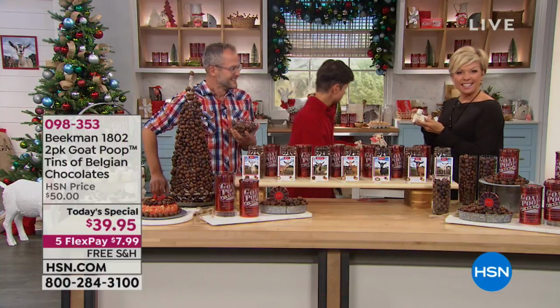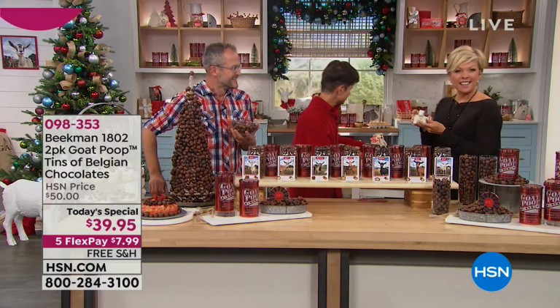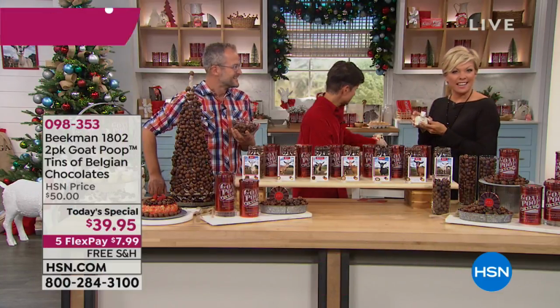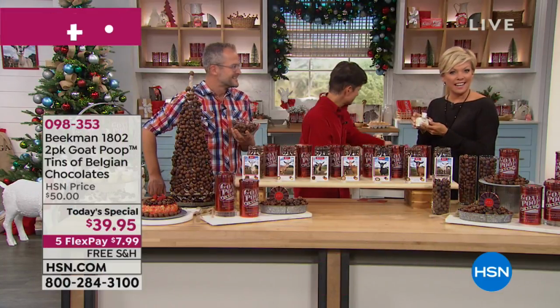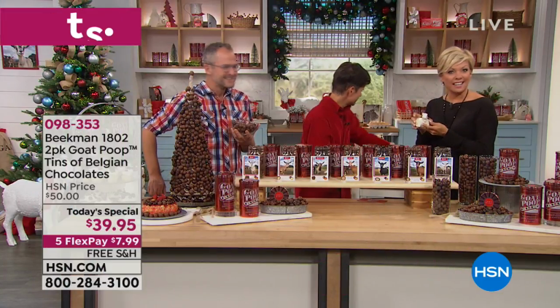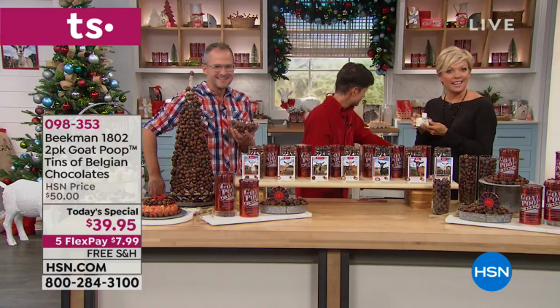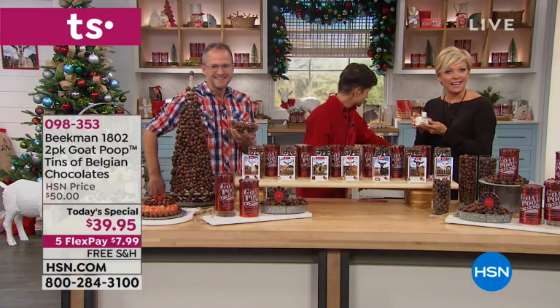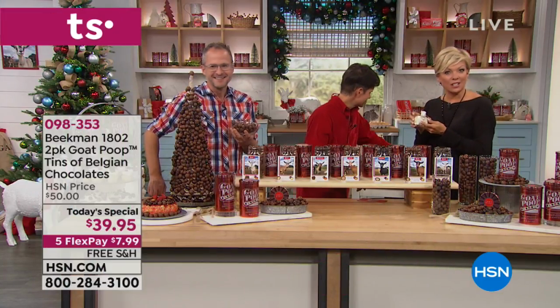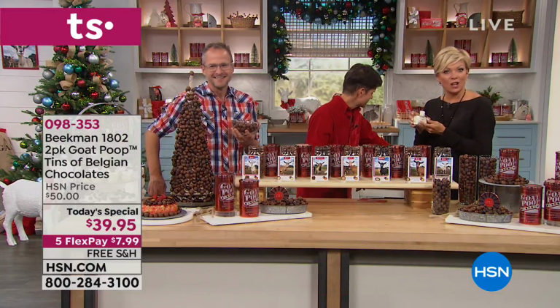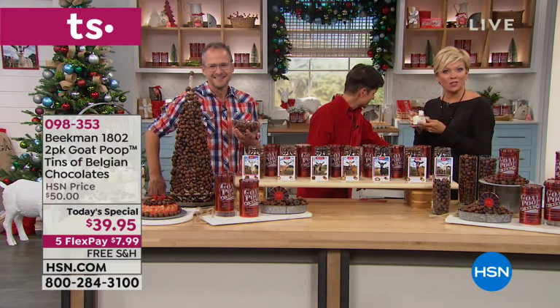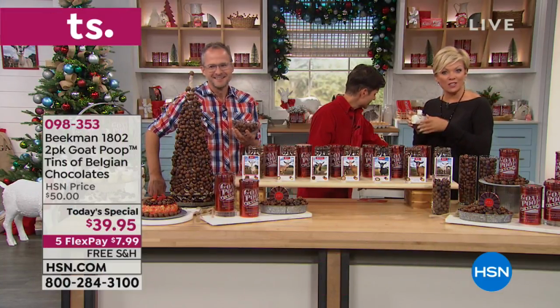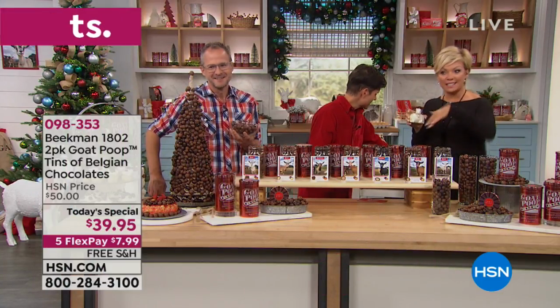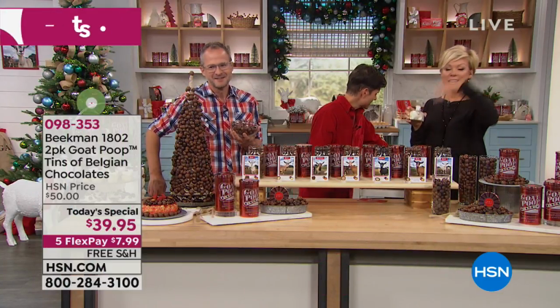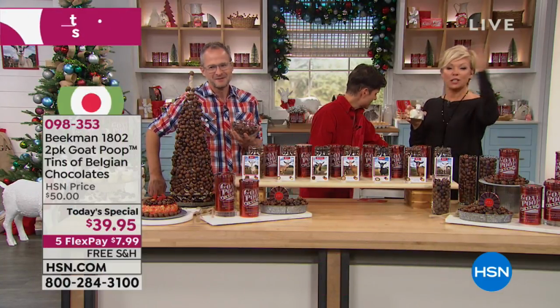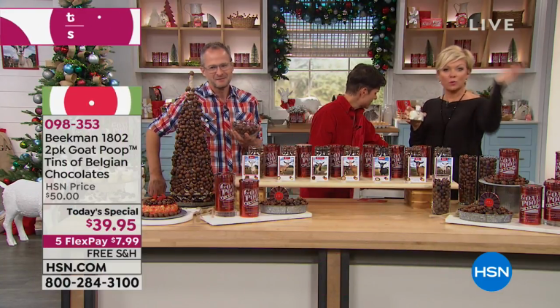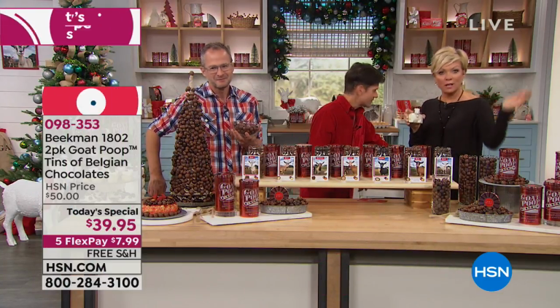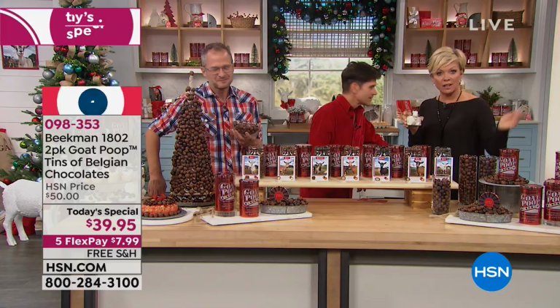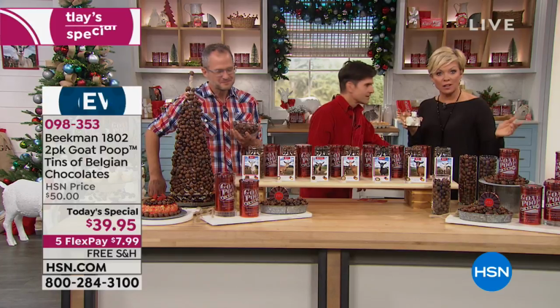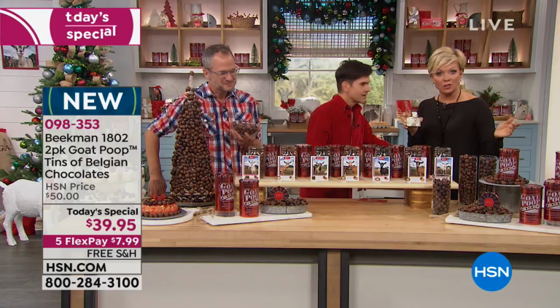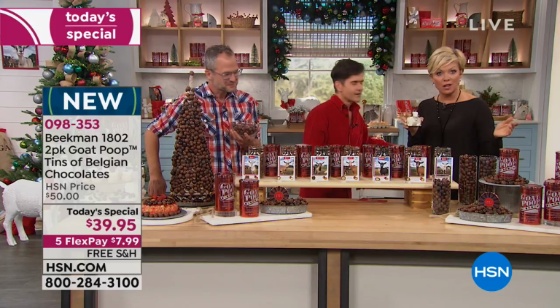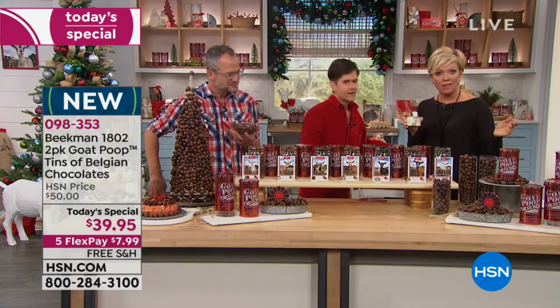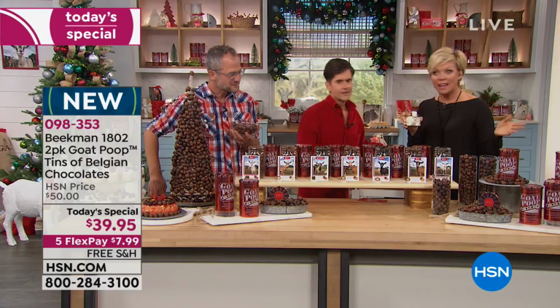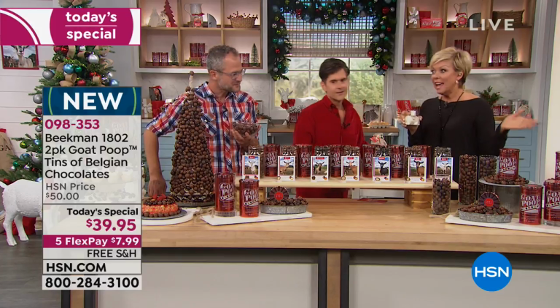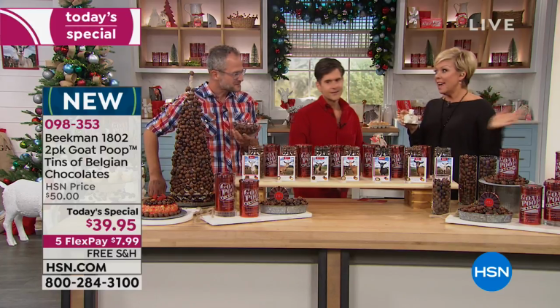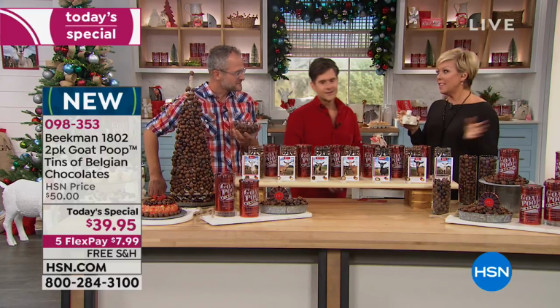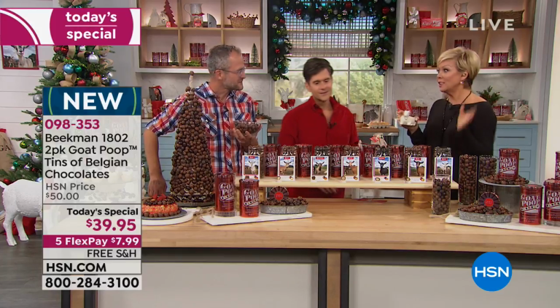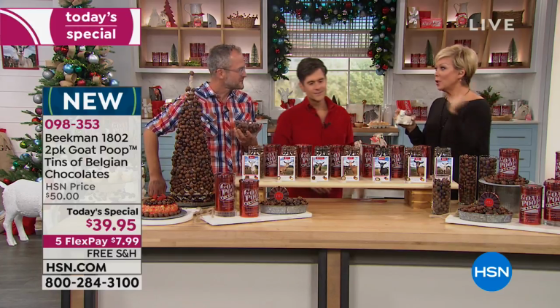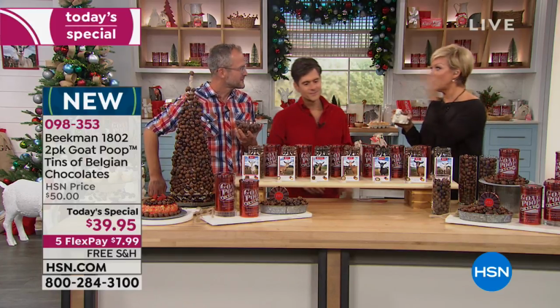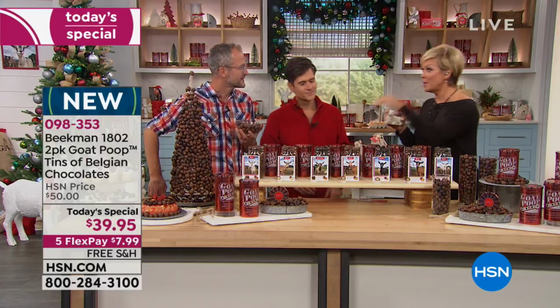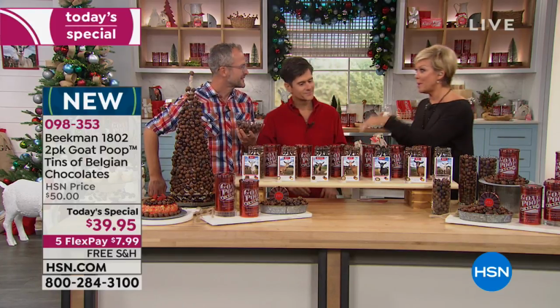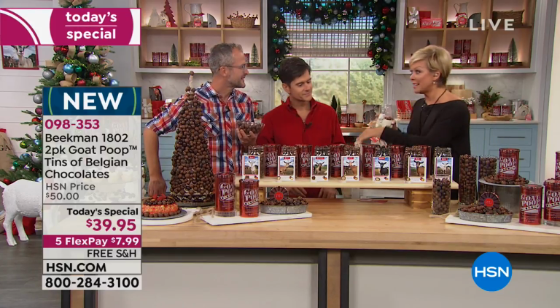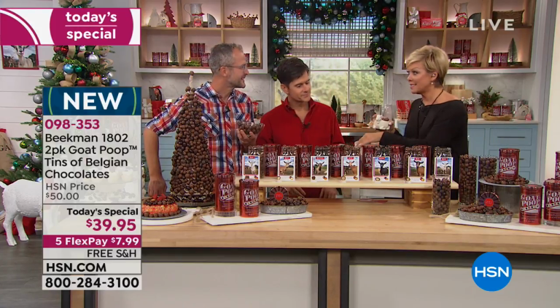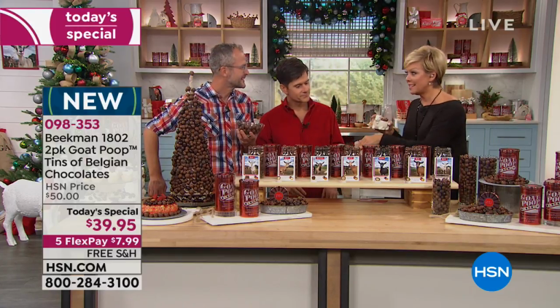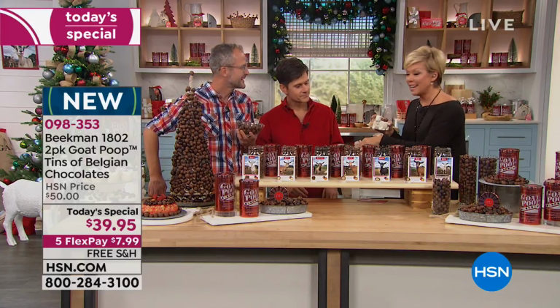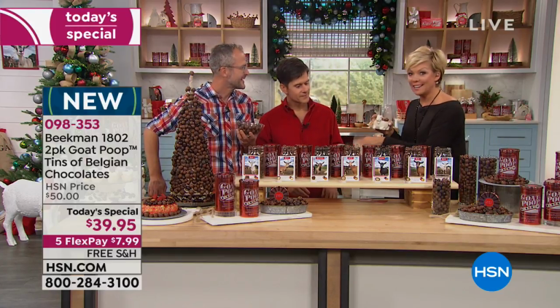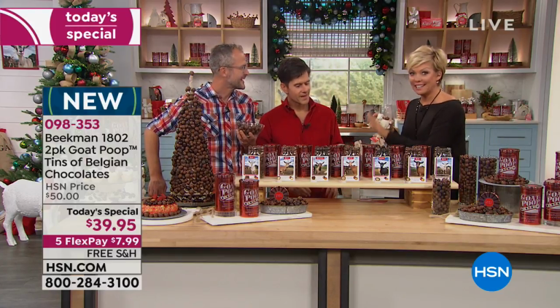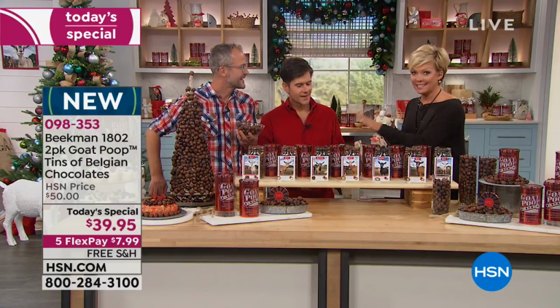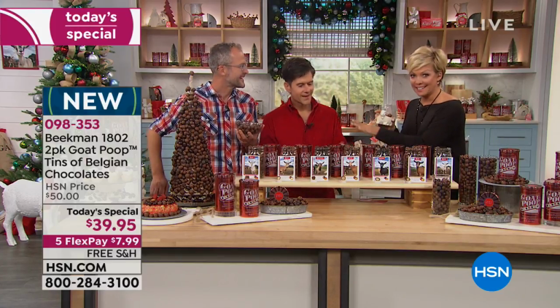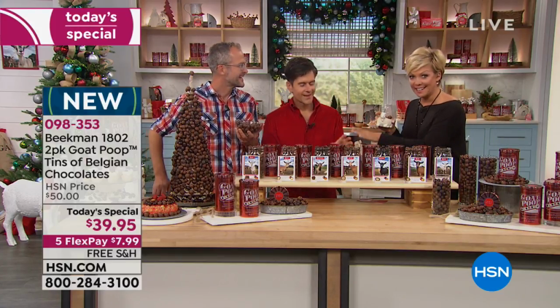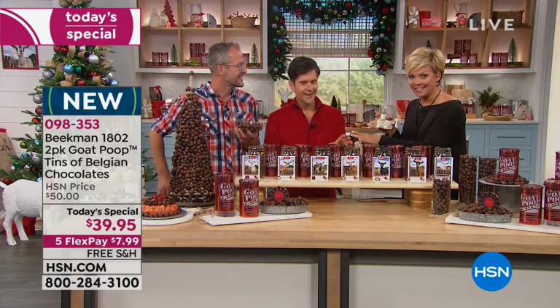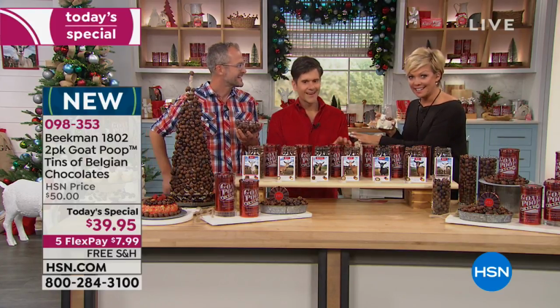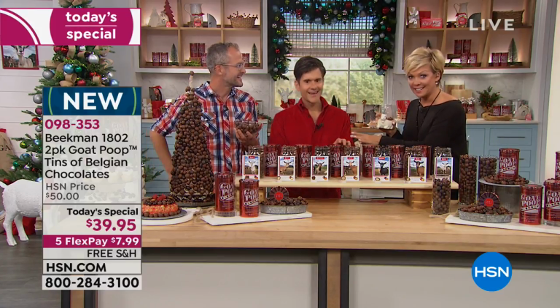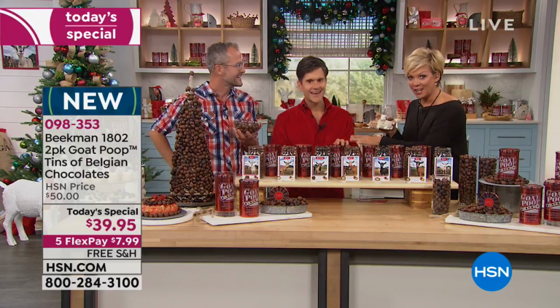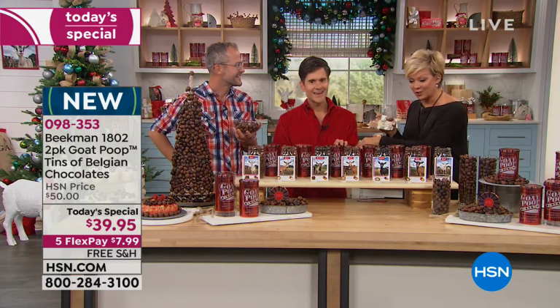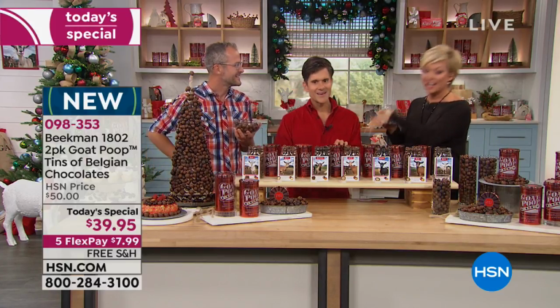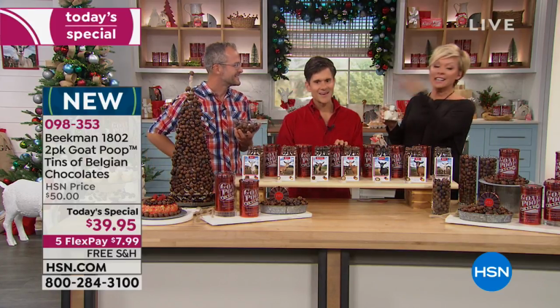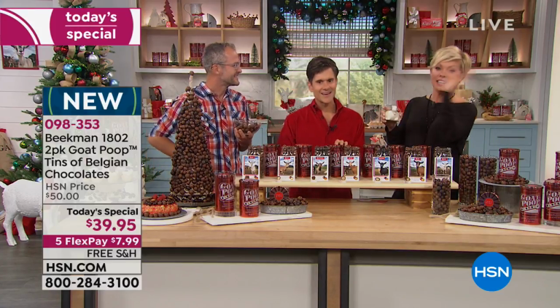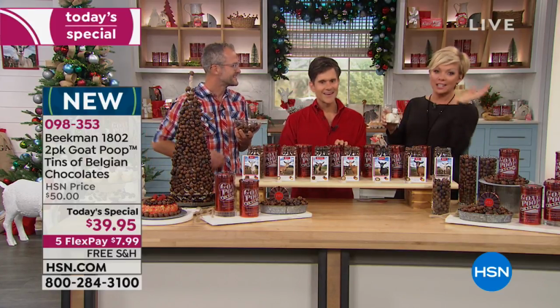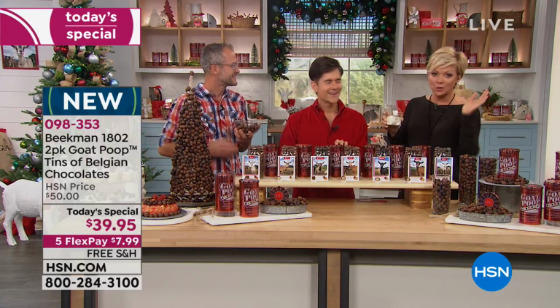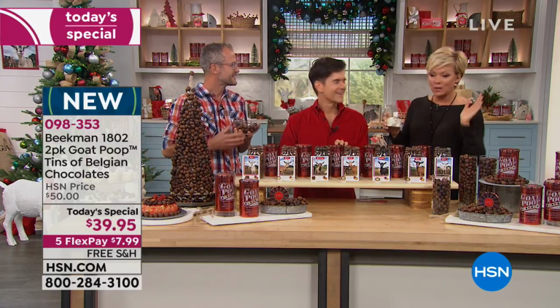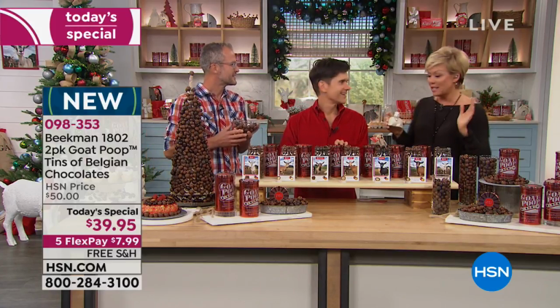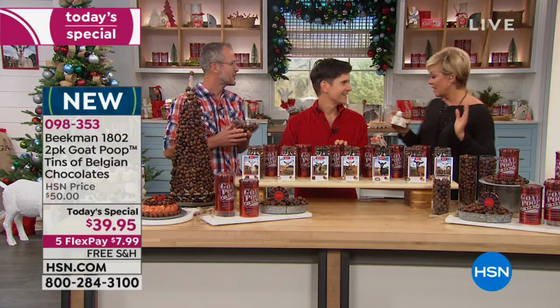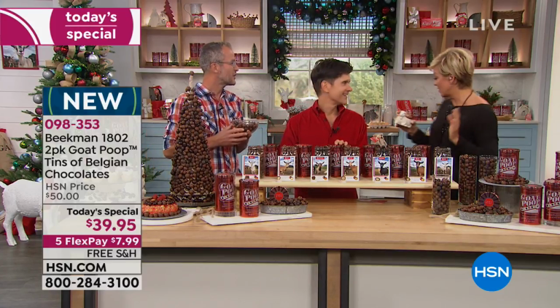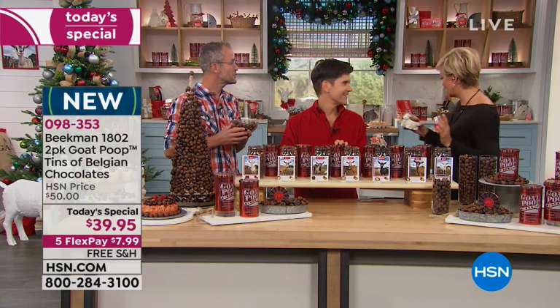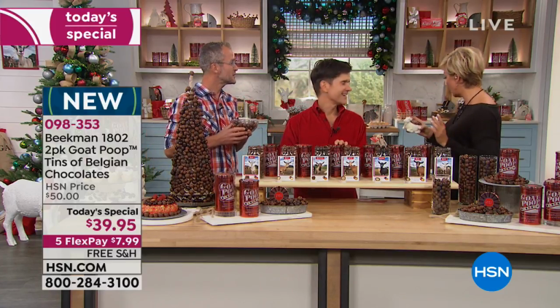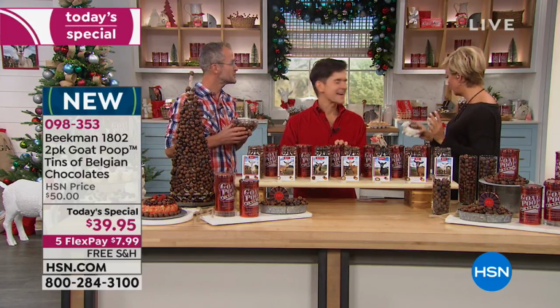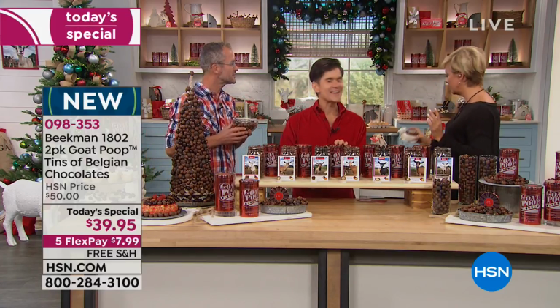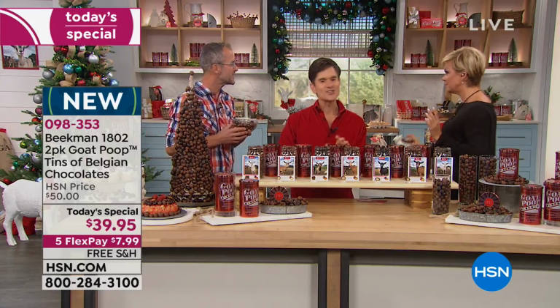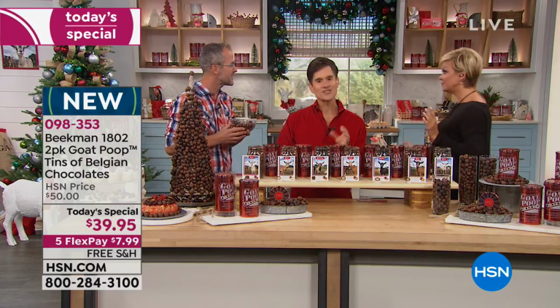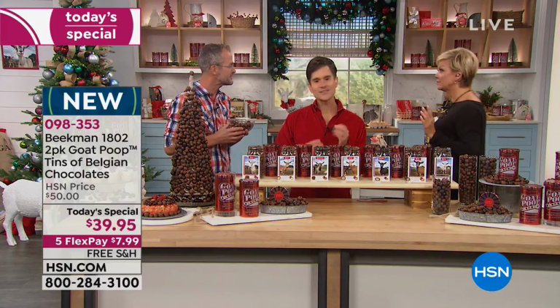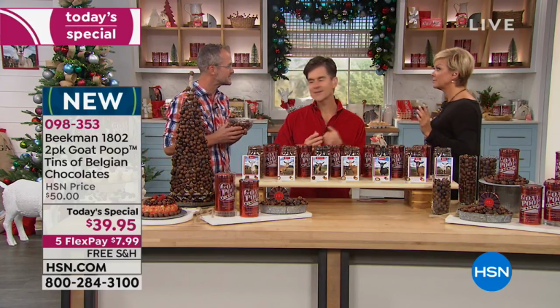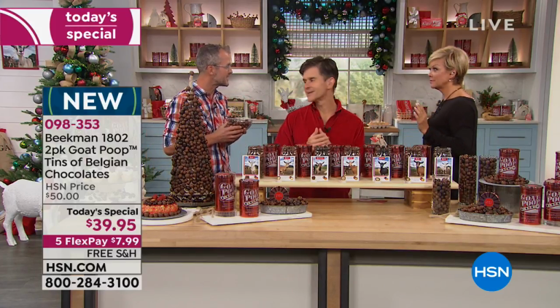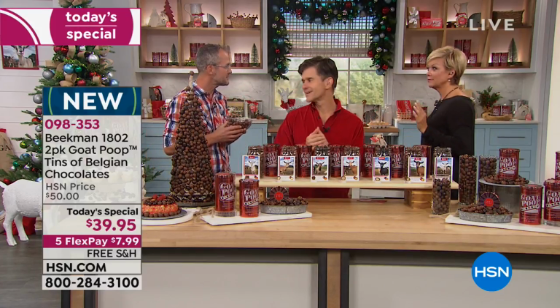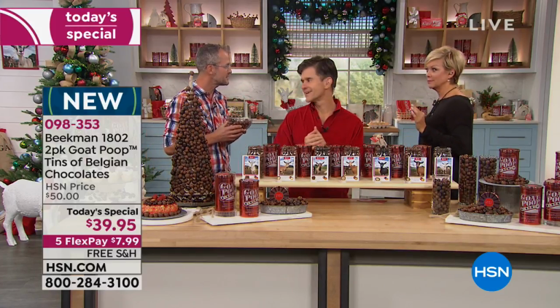Get to $99 and take $20 off, then load up the basket again and get to $99 and take another $20 off — you can do that every time.